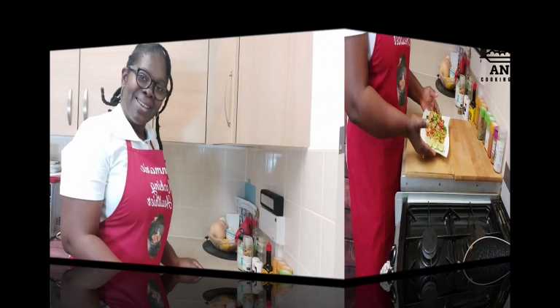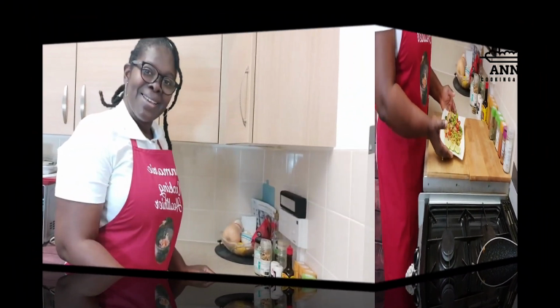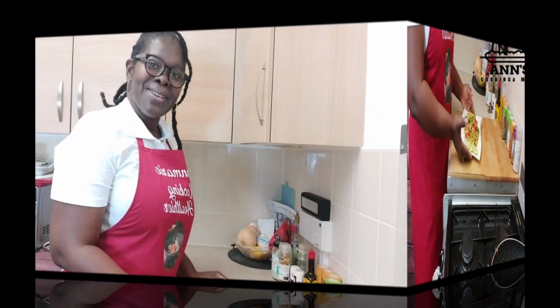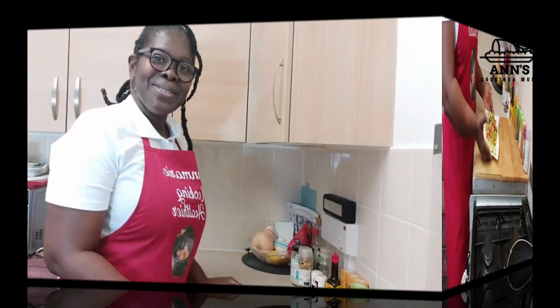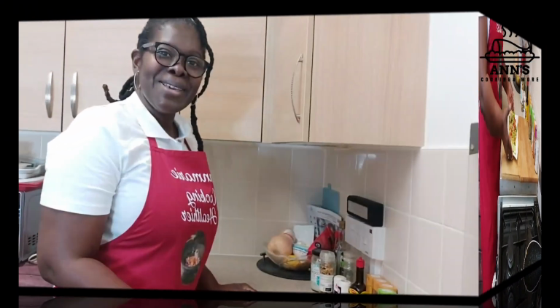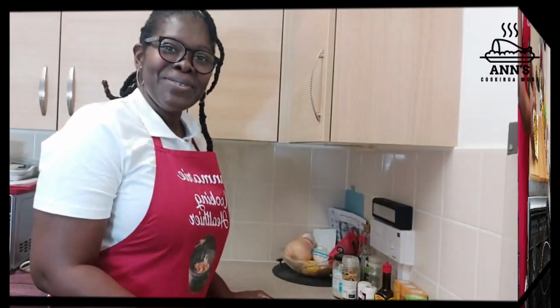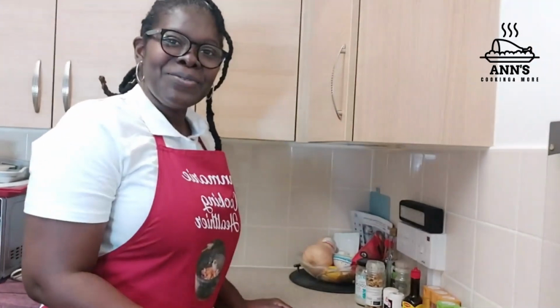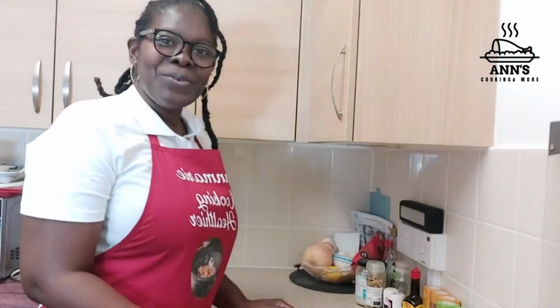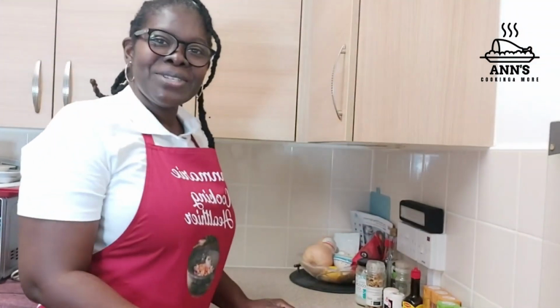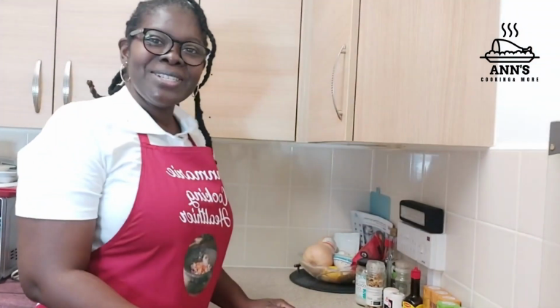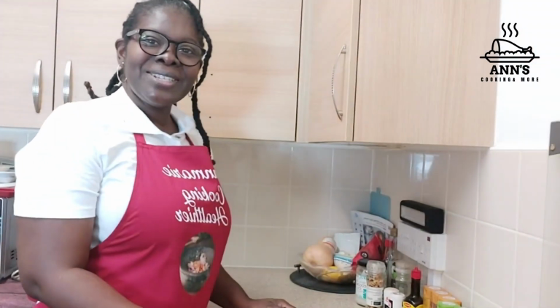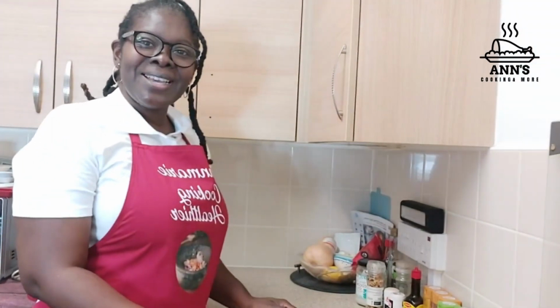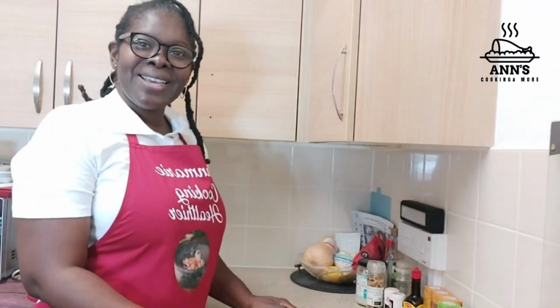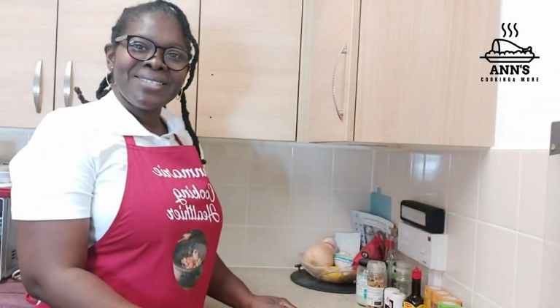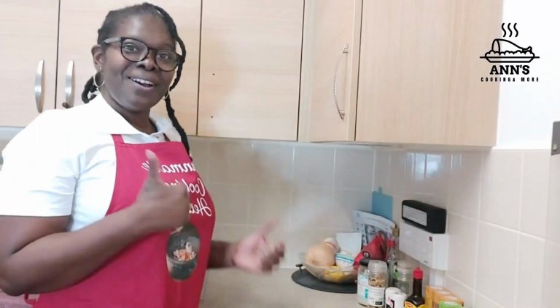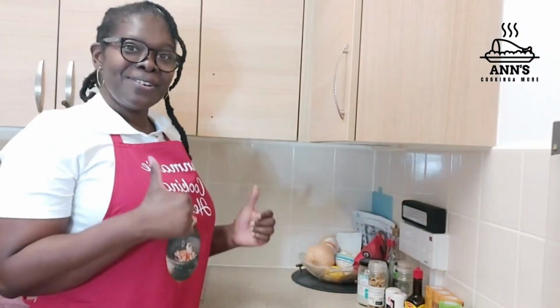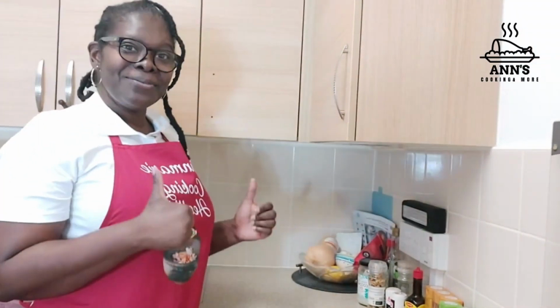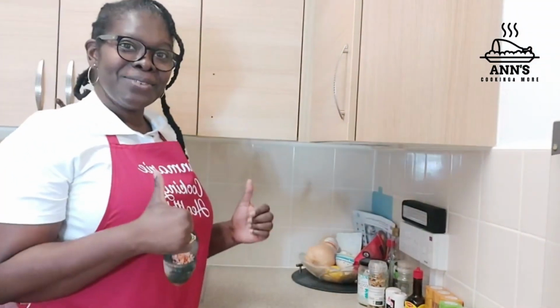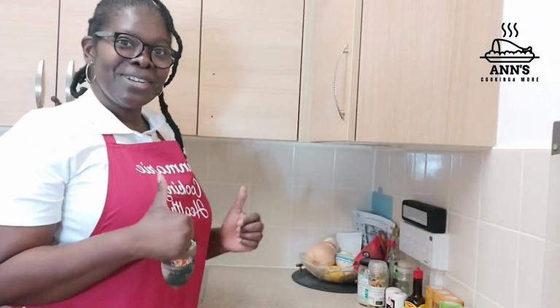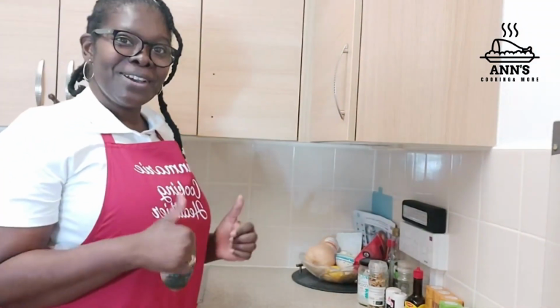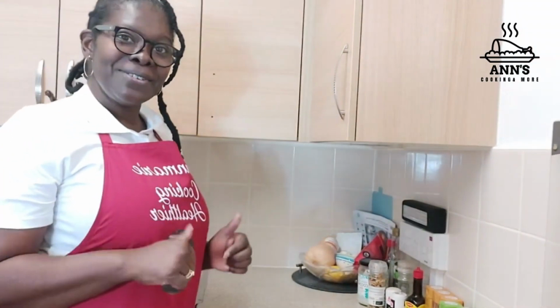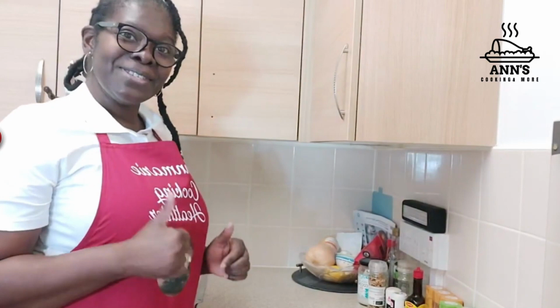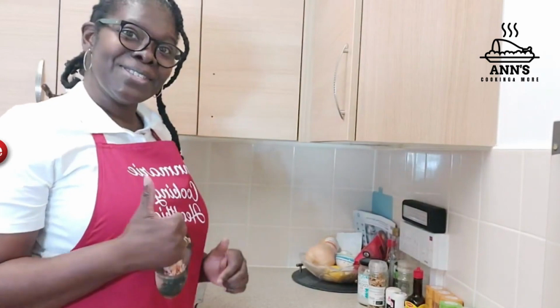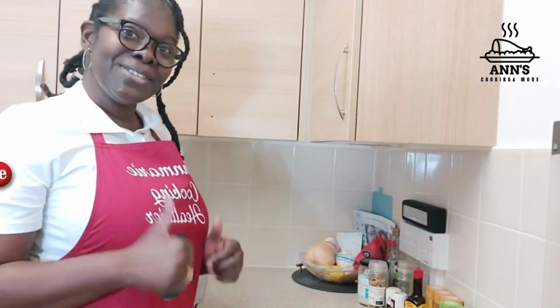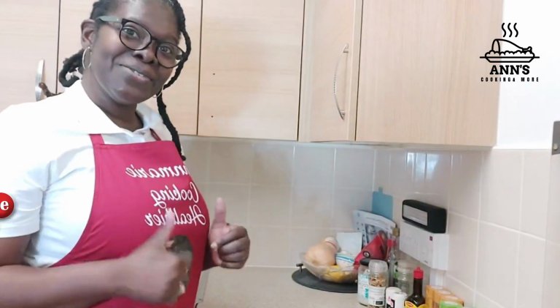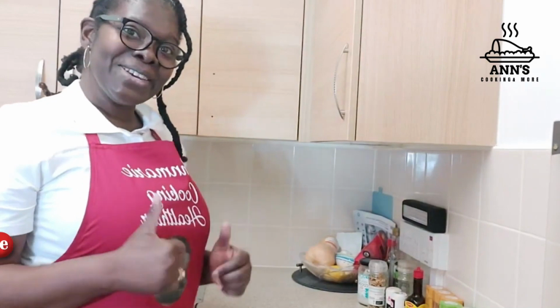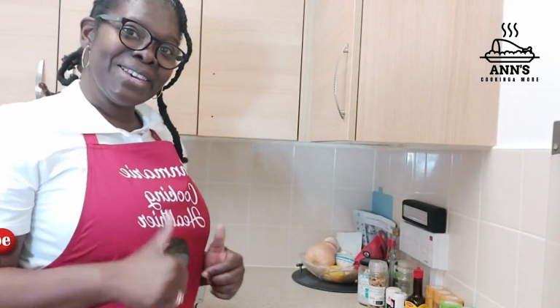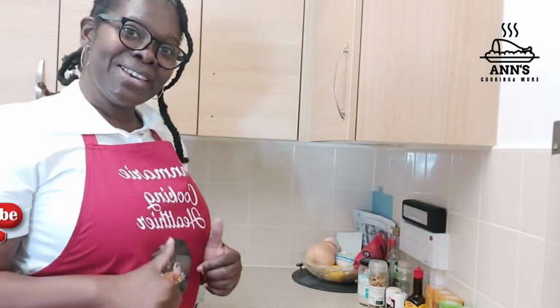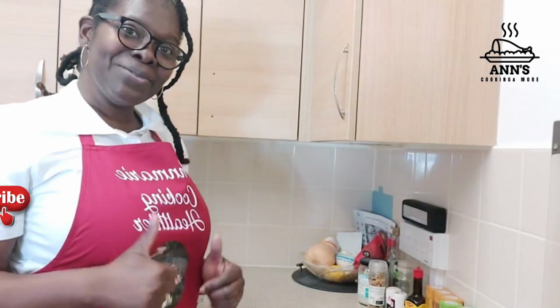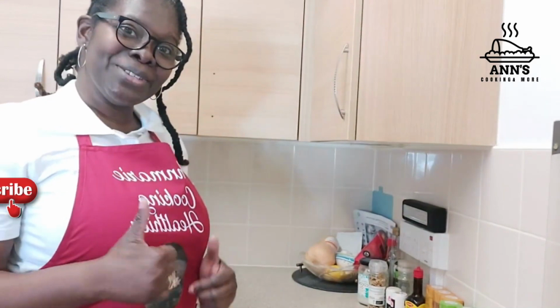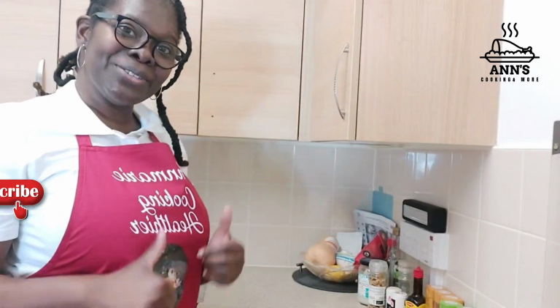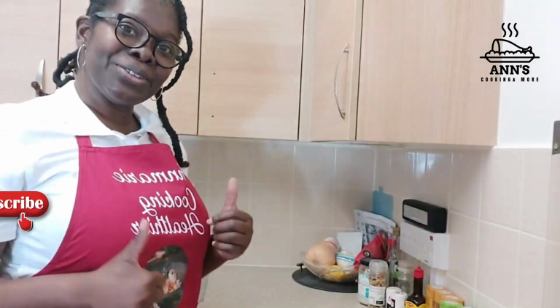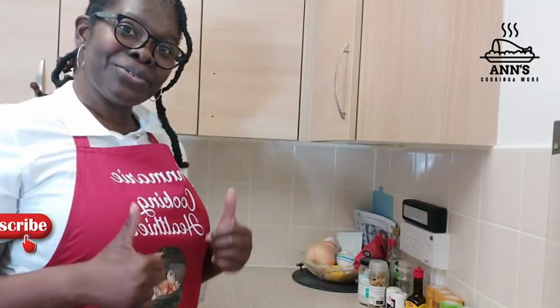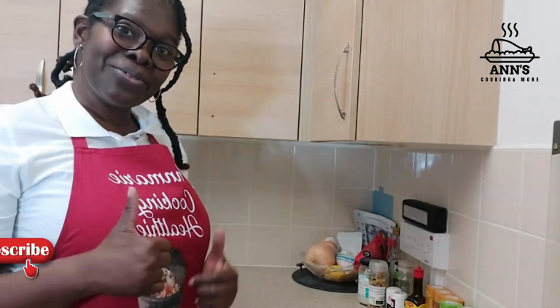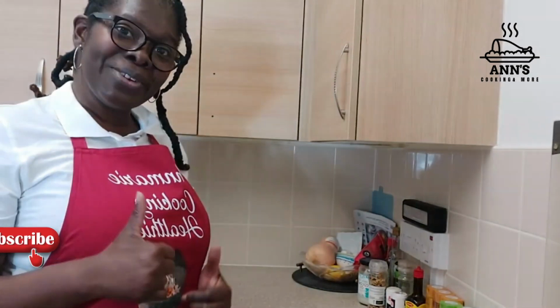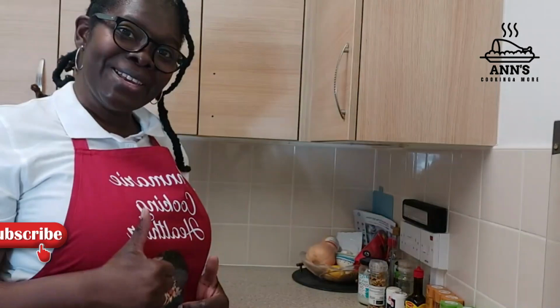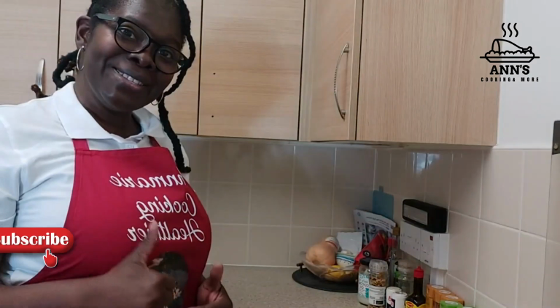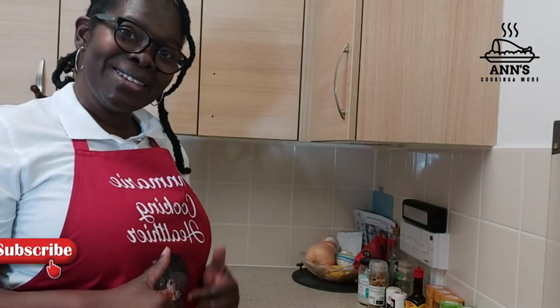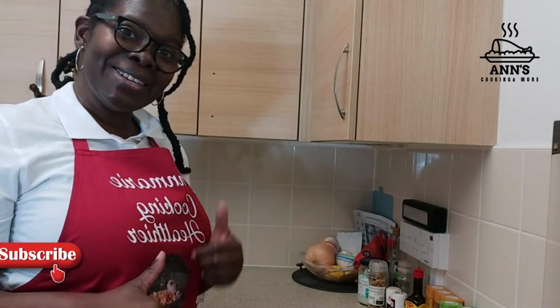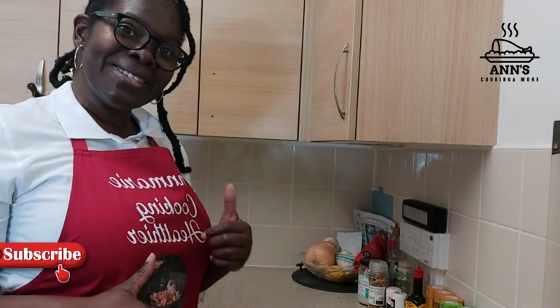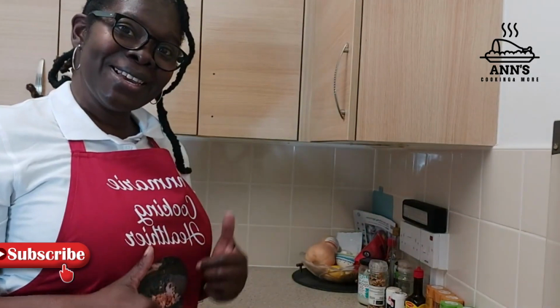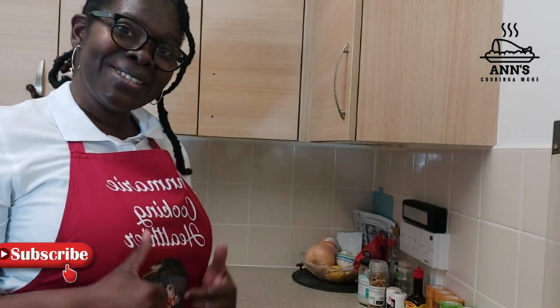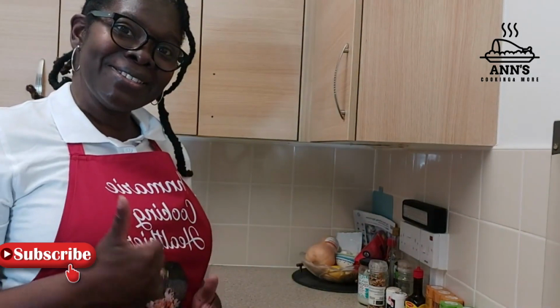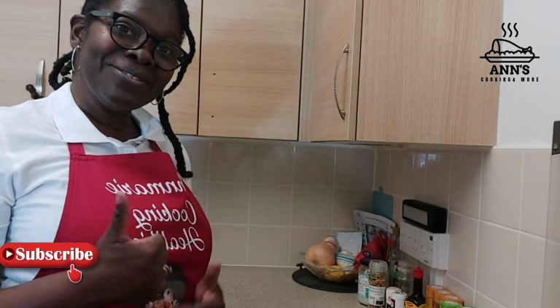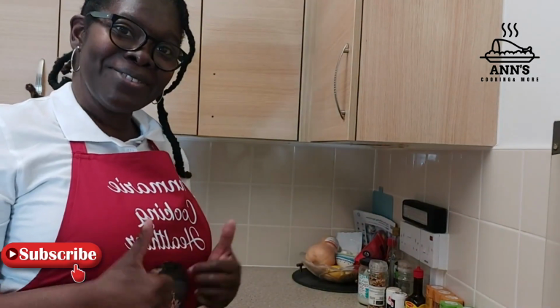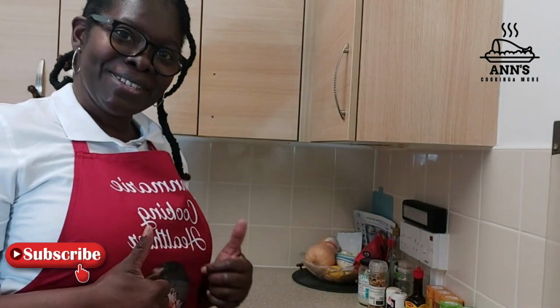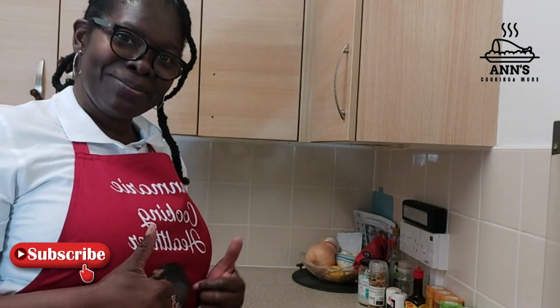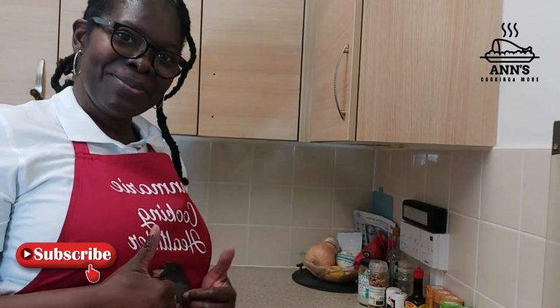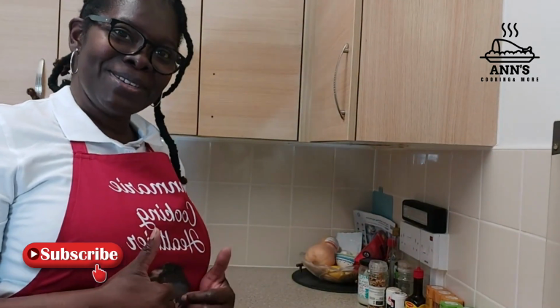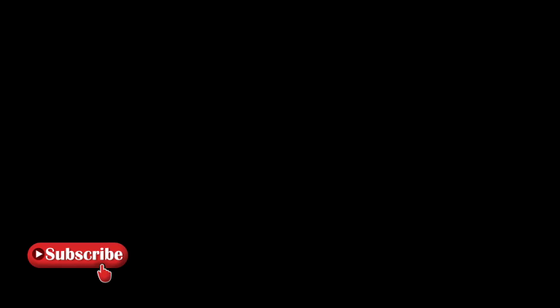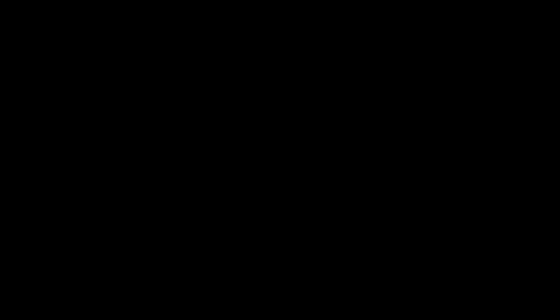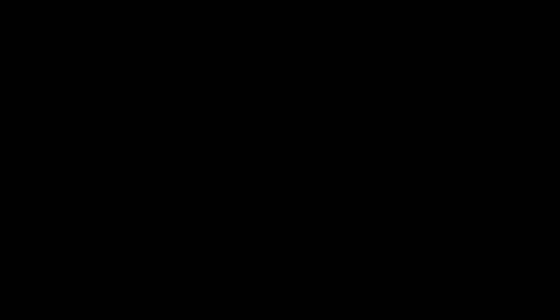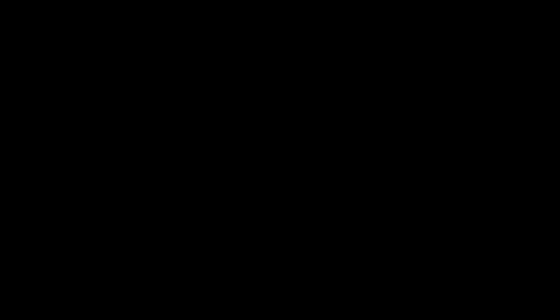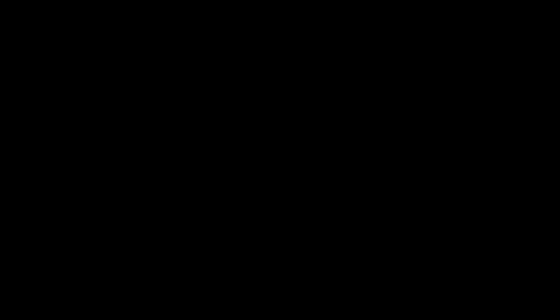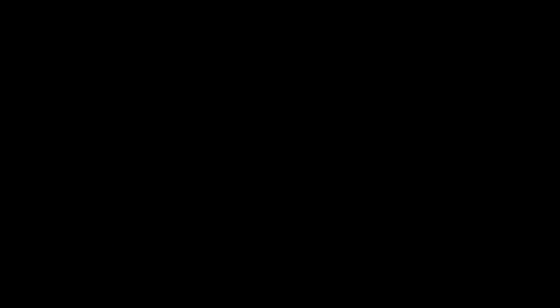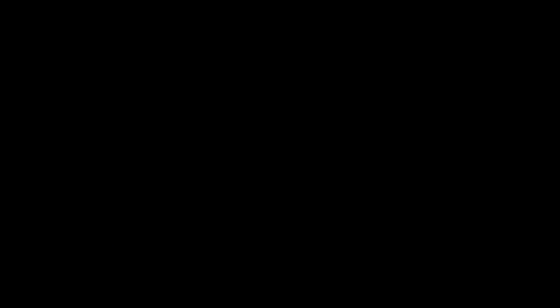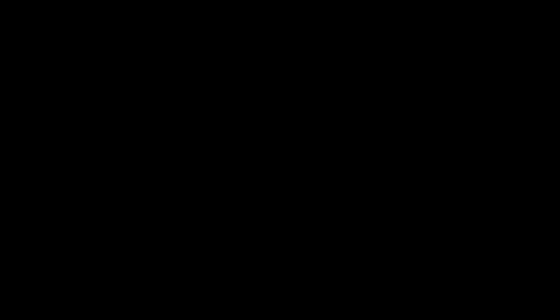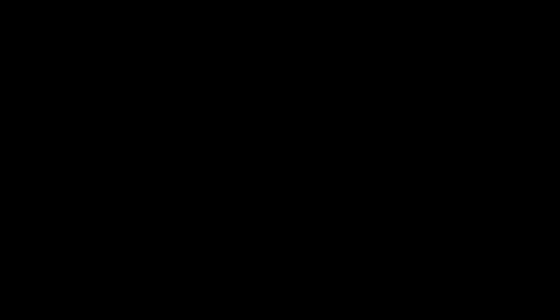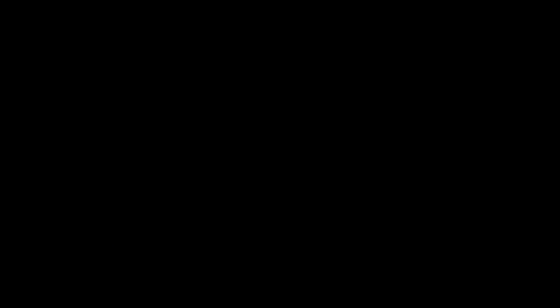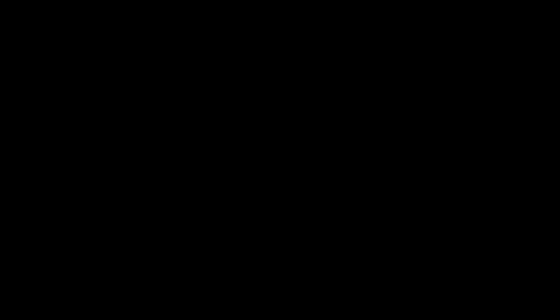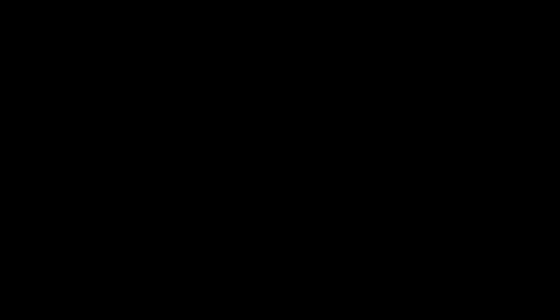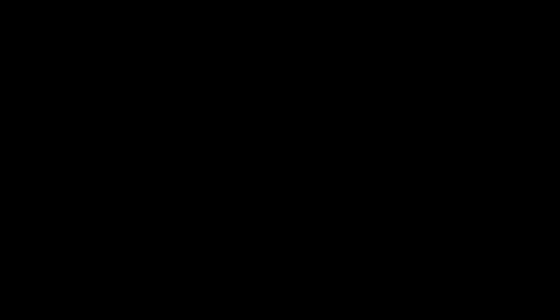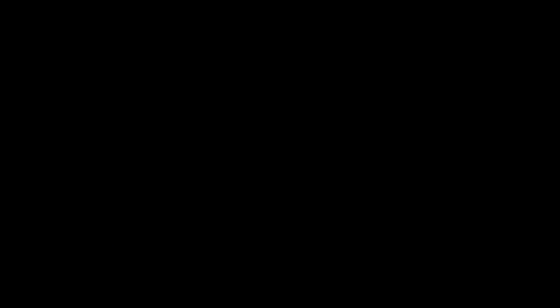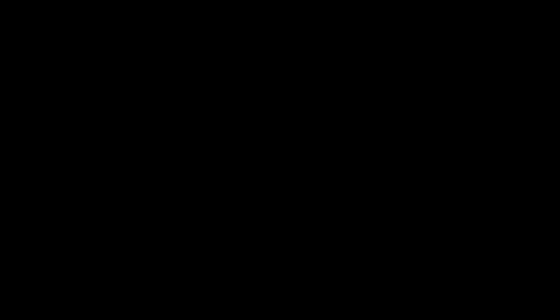Thank you for watching guys. I'll see you again with another great and exciting recipe. Thank you!